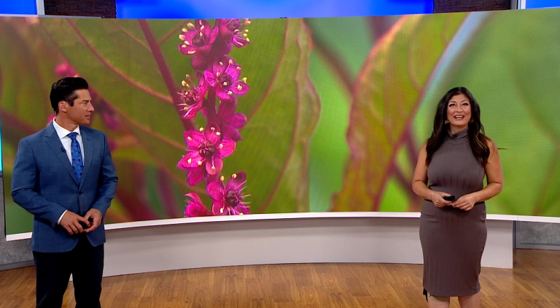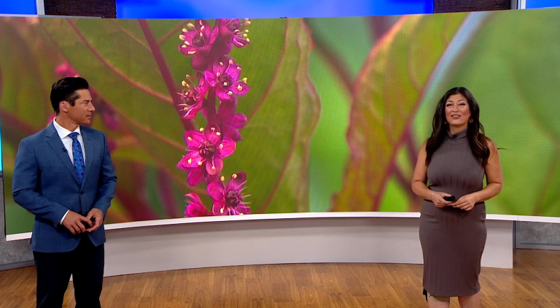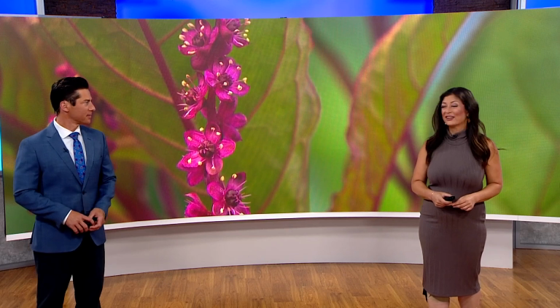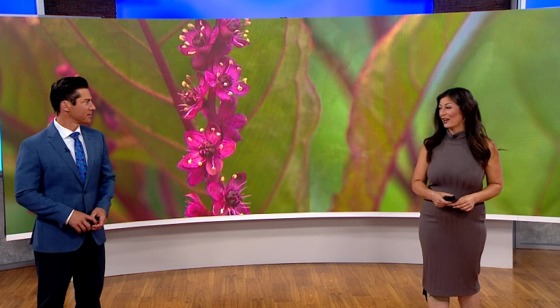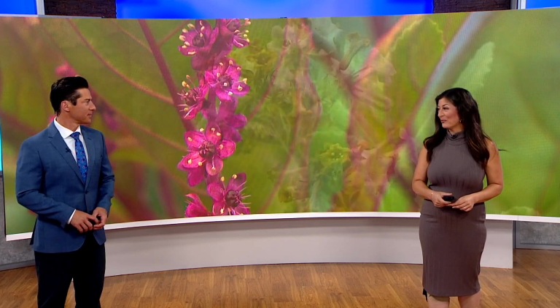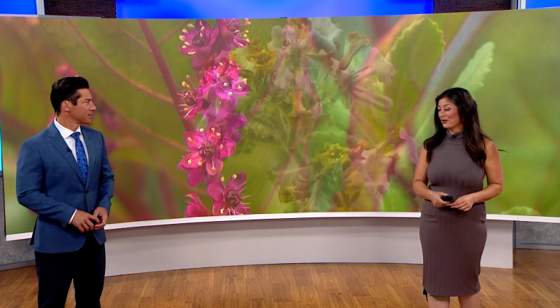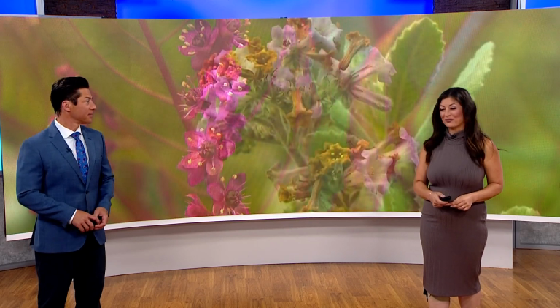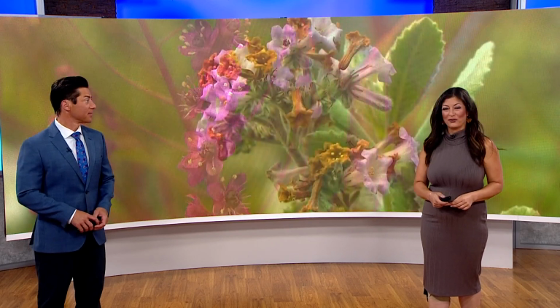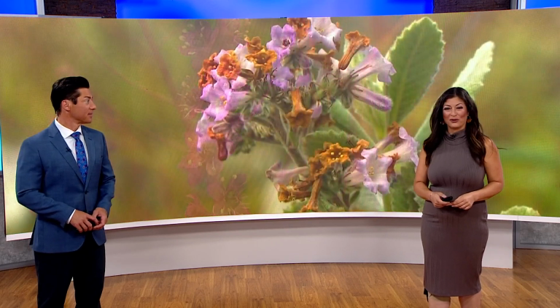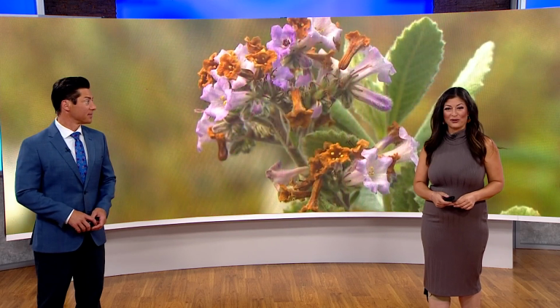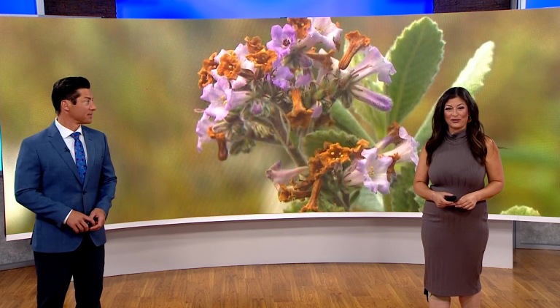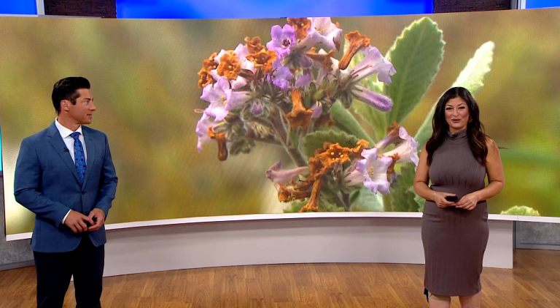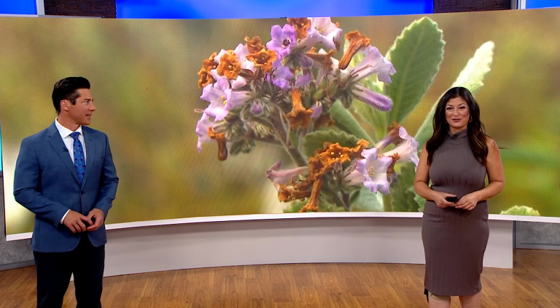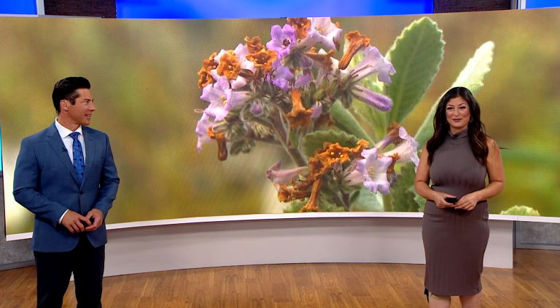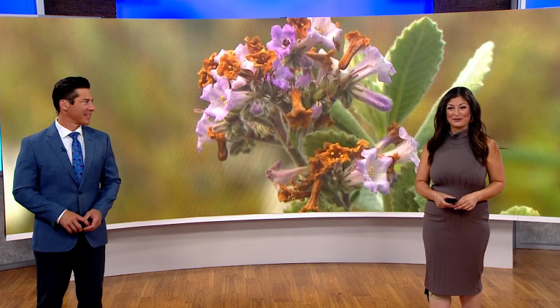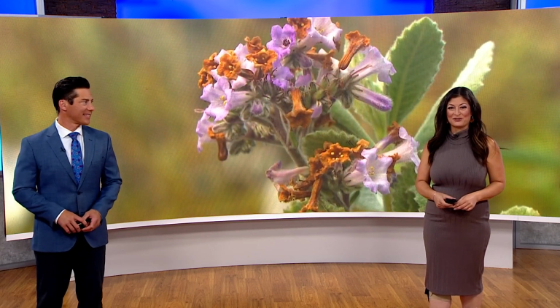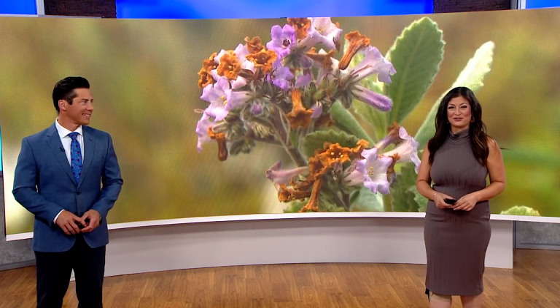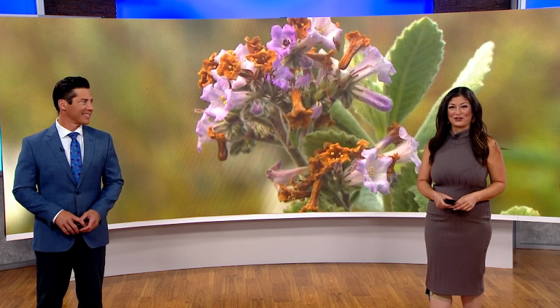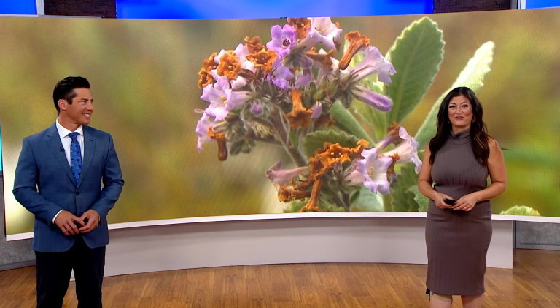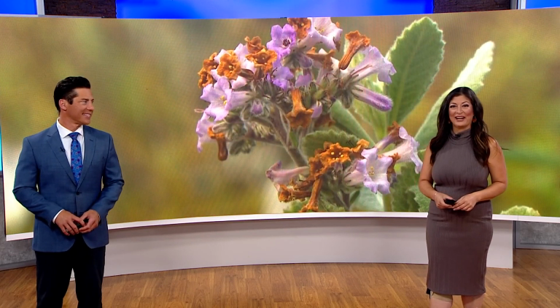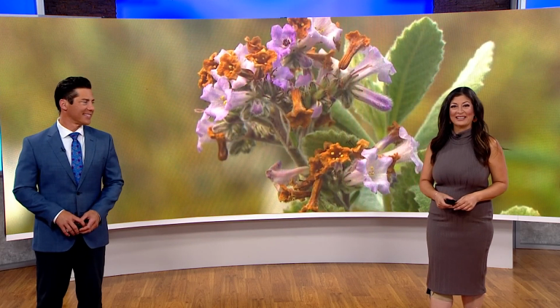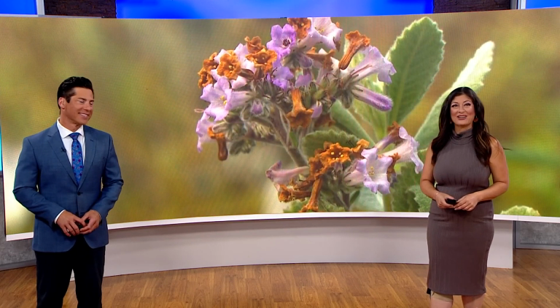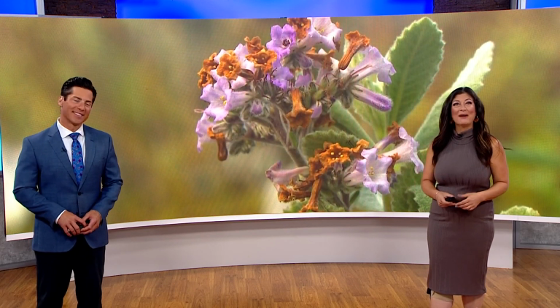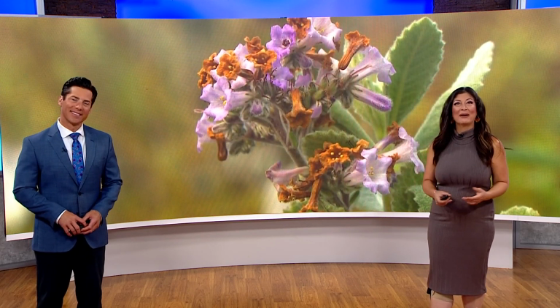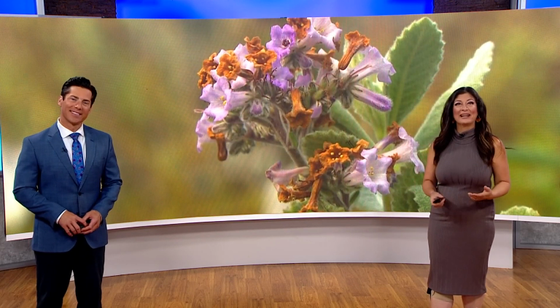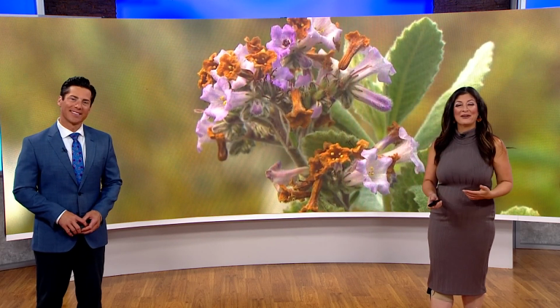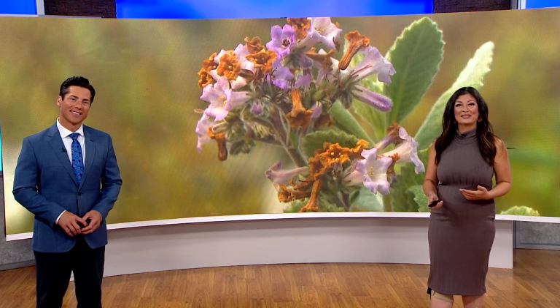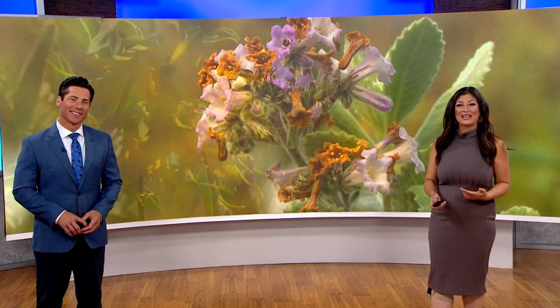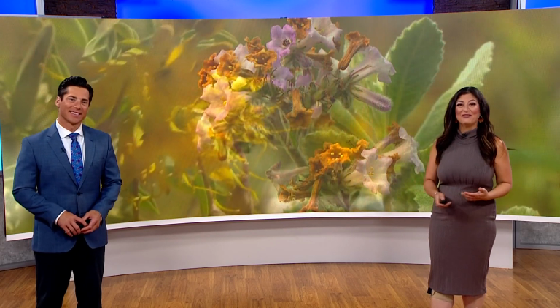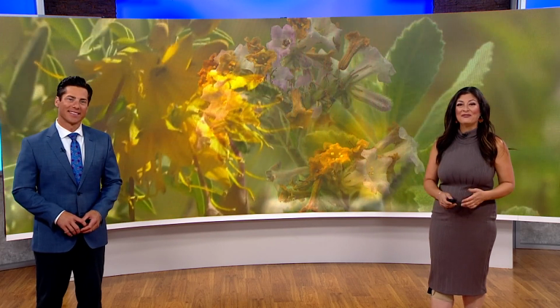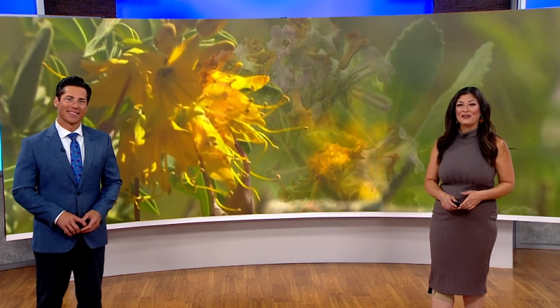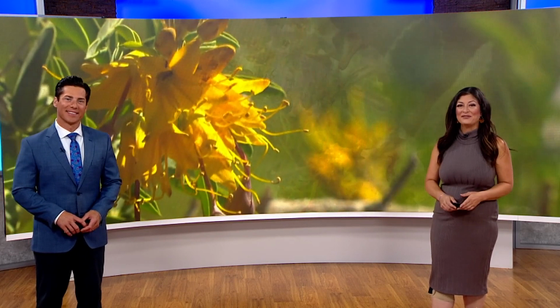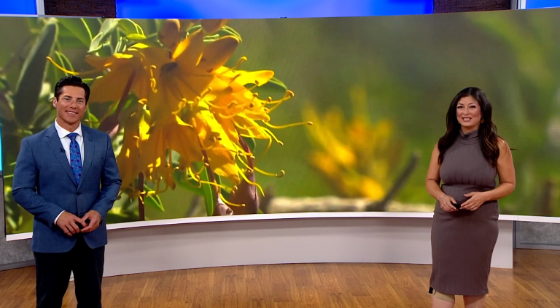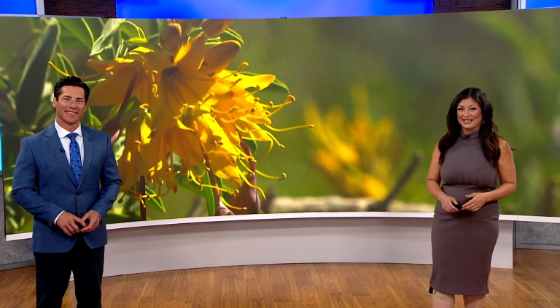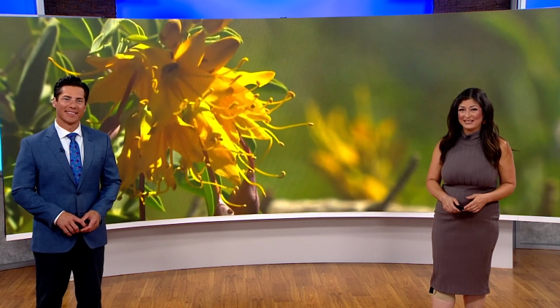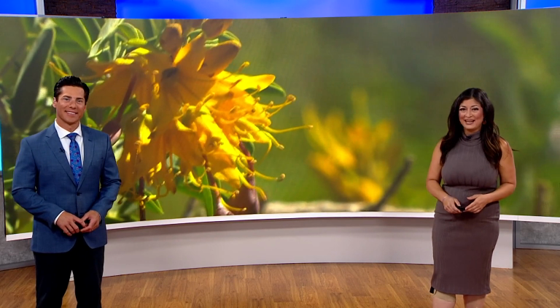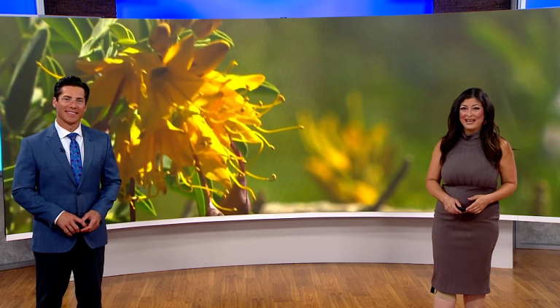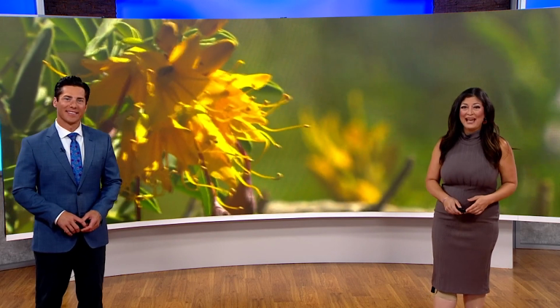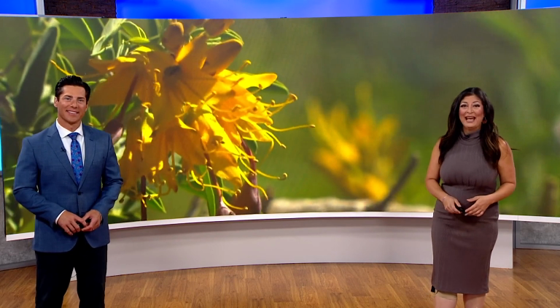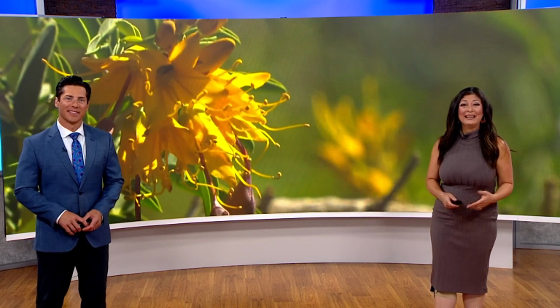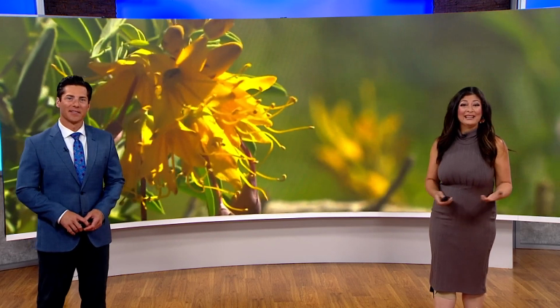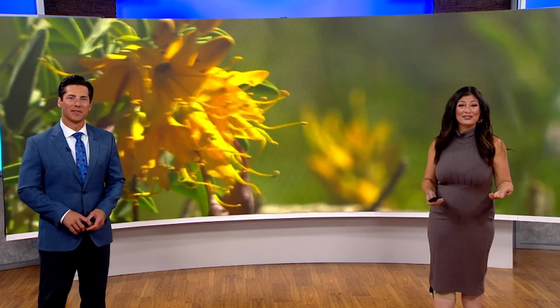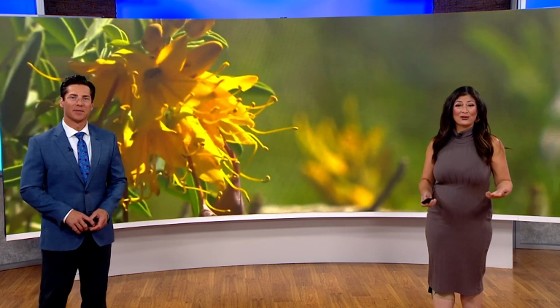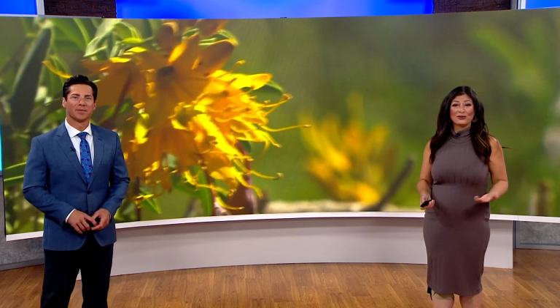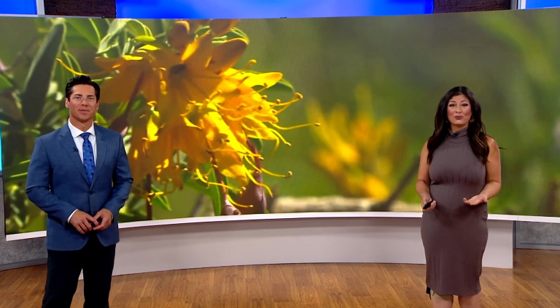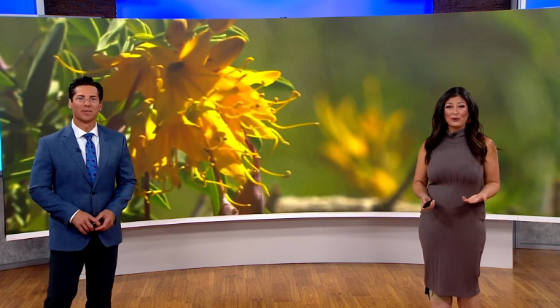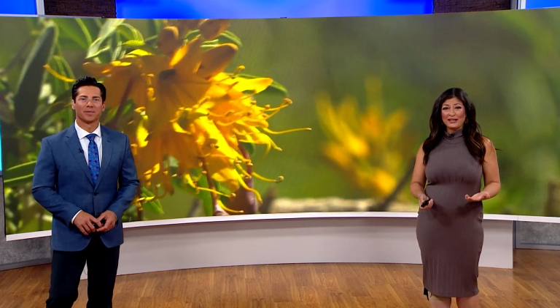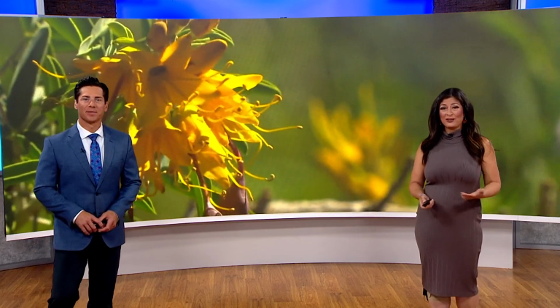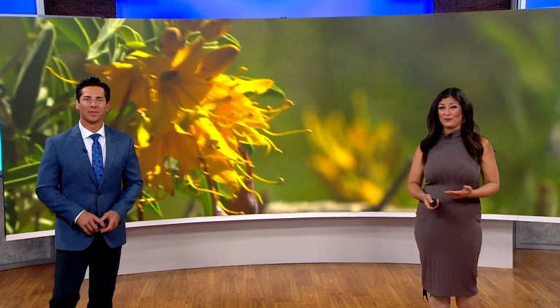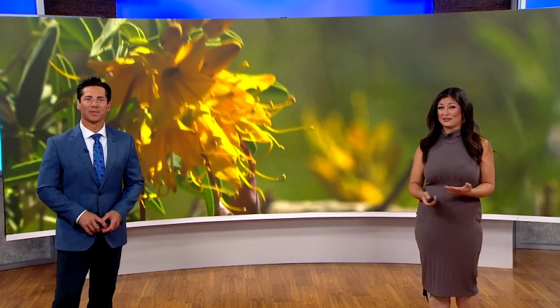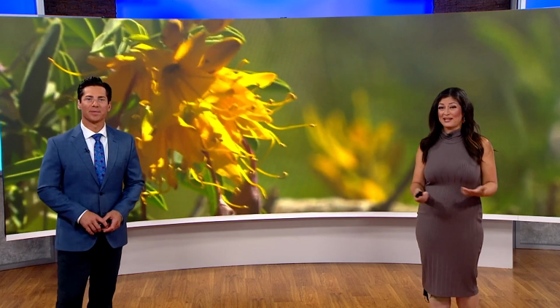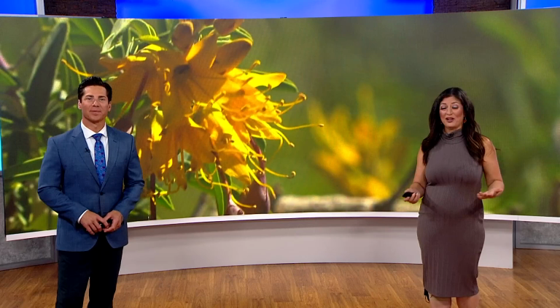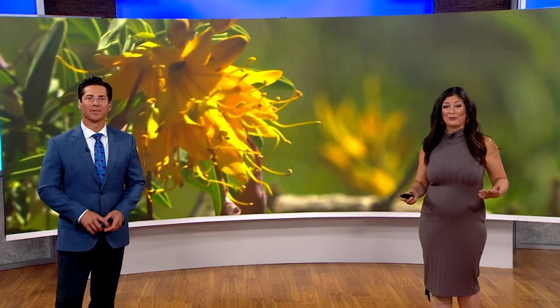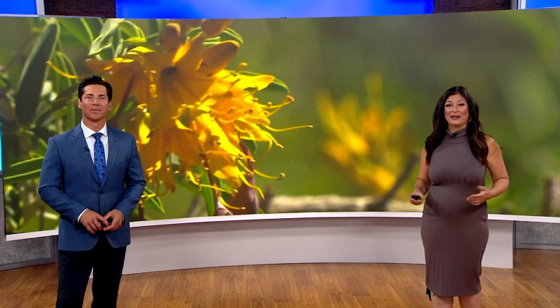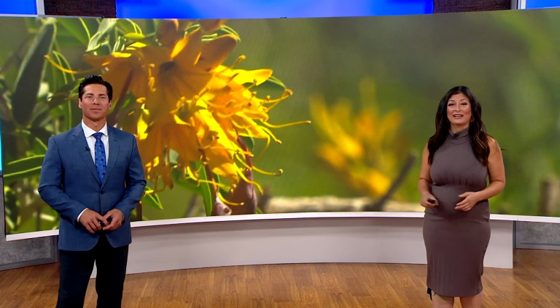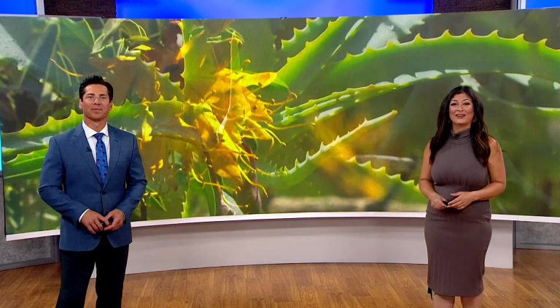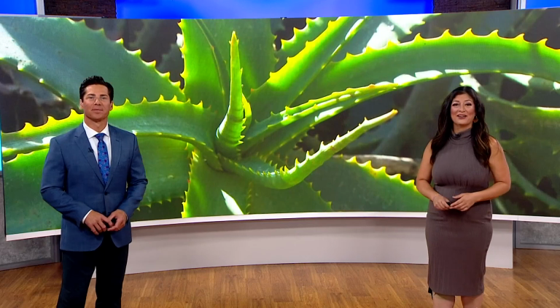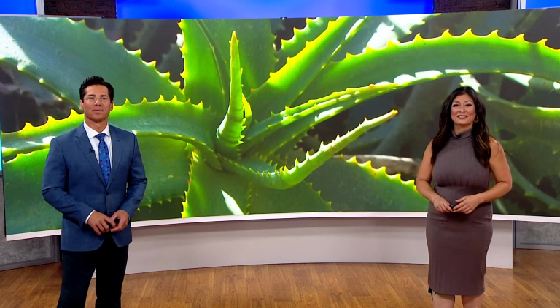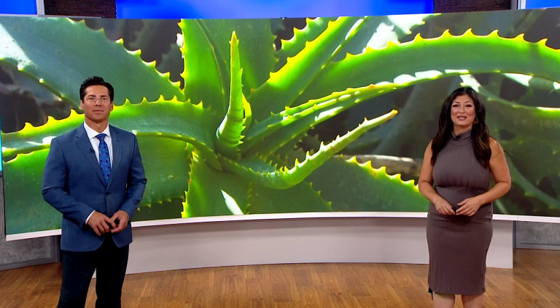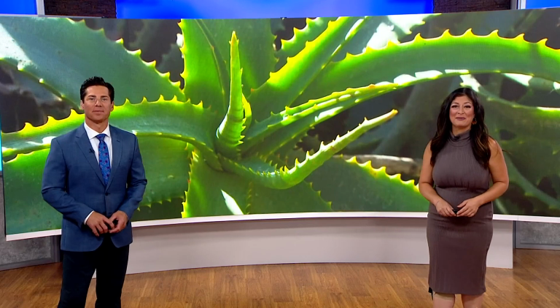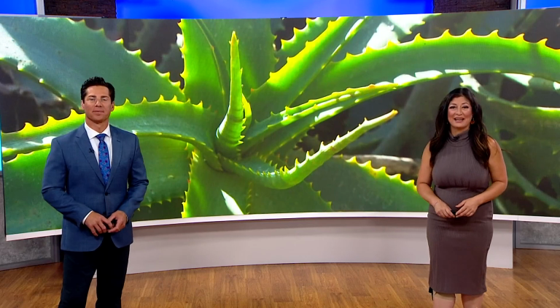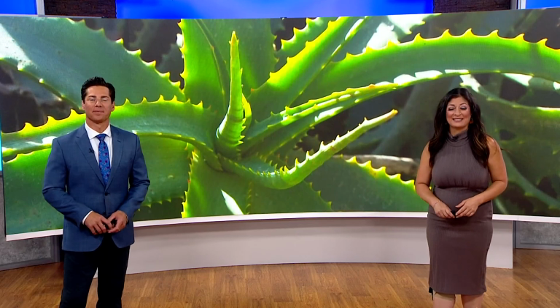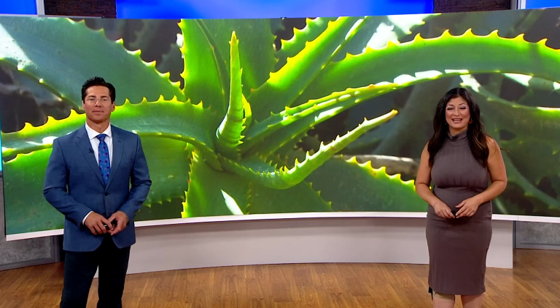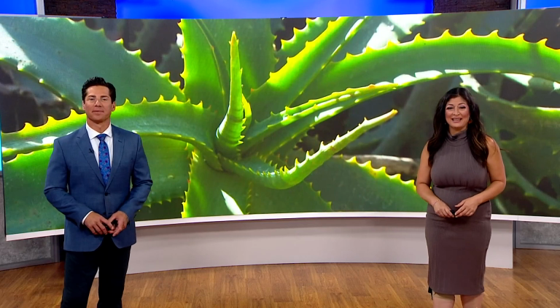Look at our beautiful Earth. Those images are great. The time right now is 7:15 and it is Earth Week — we're celebrating here on CBS 8.